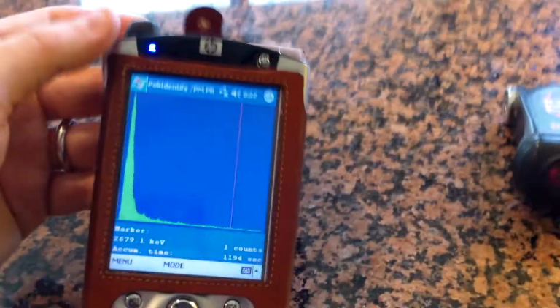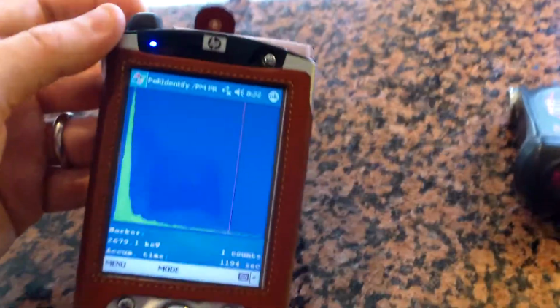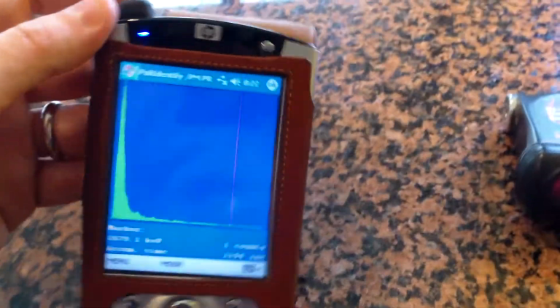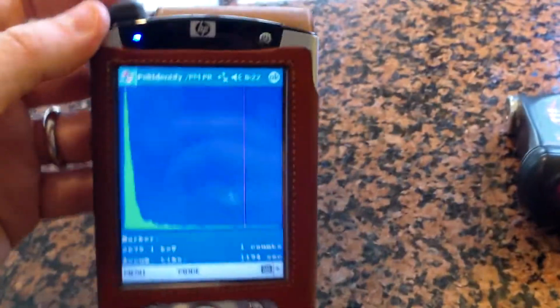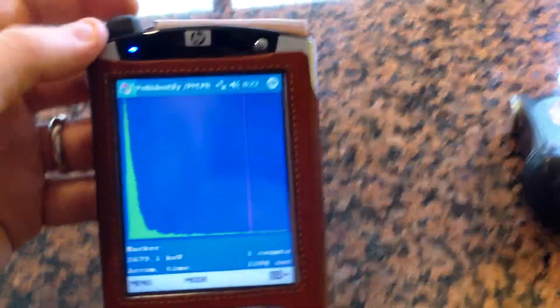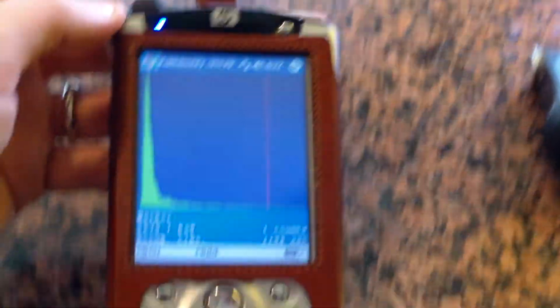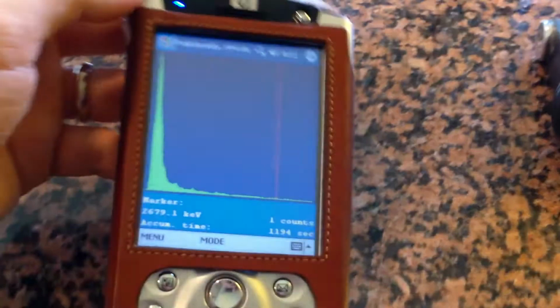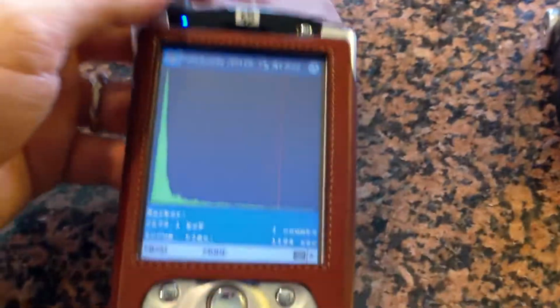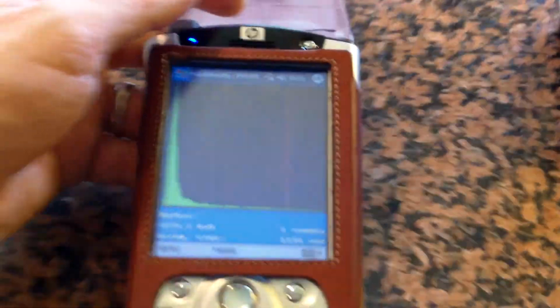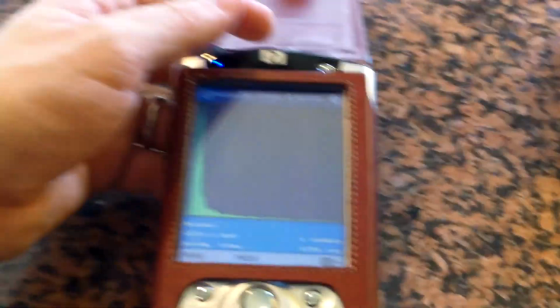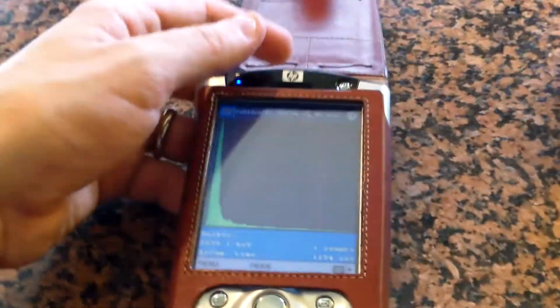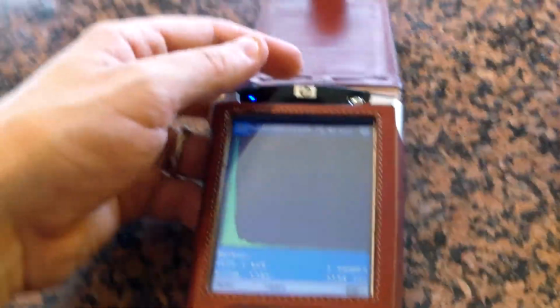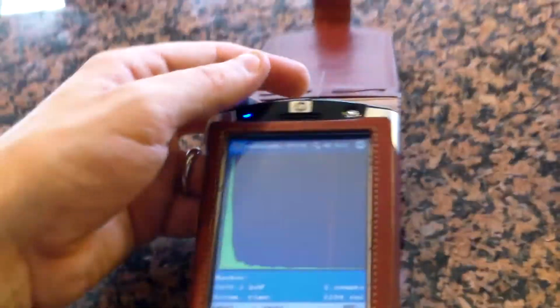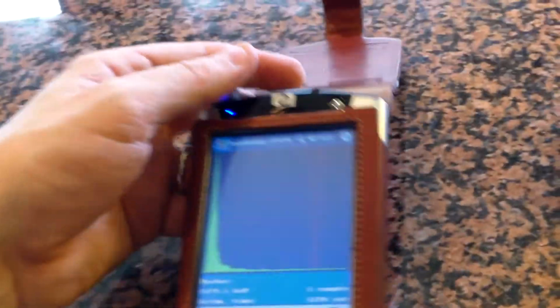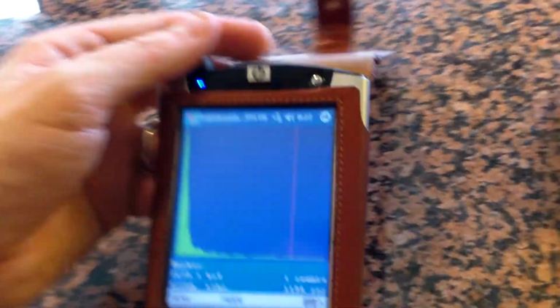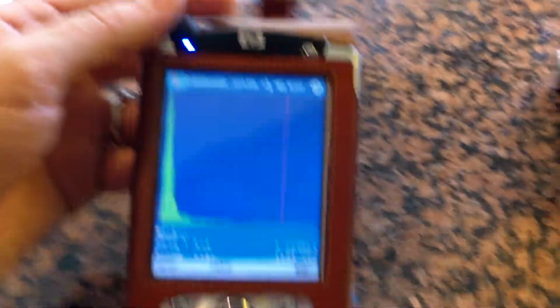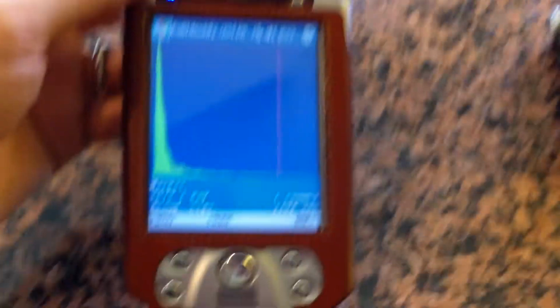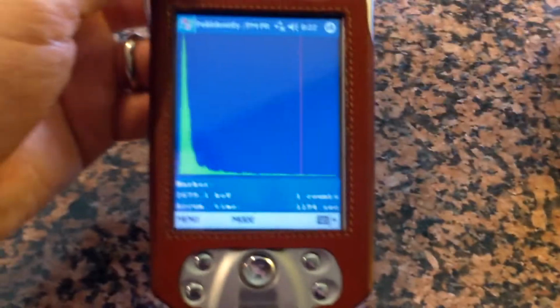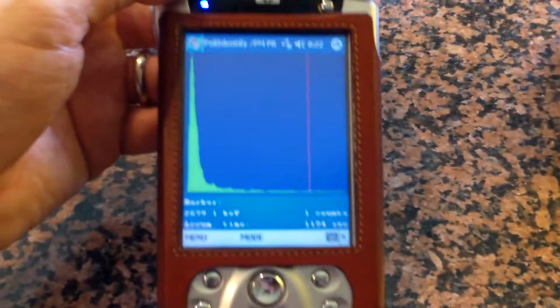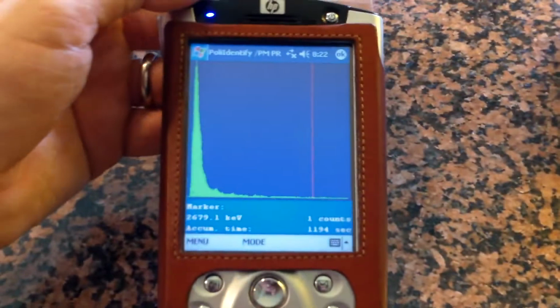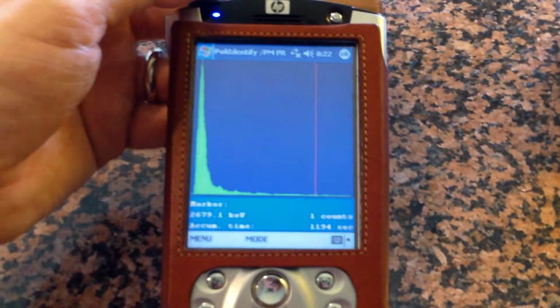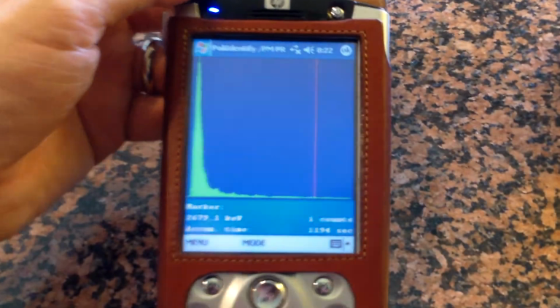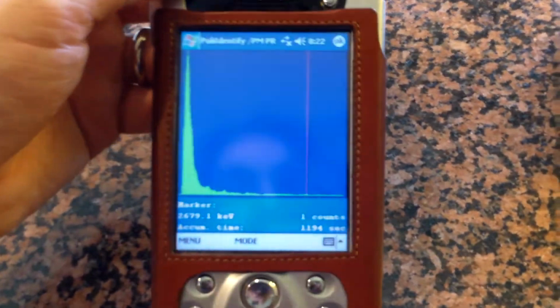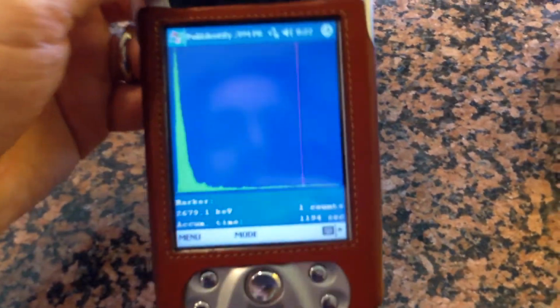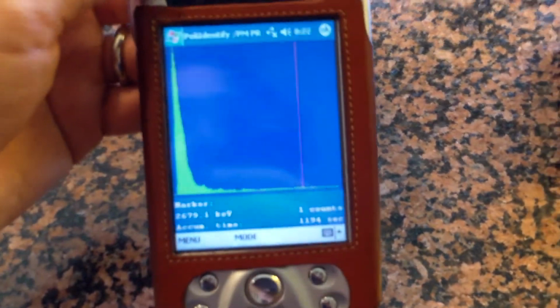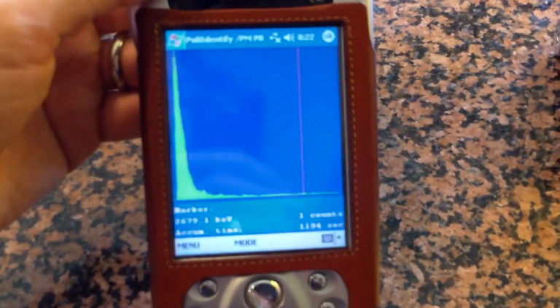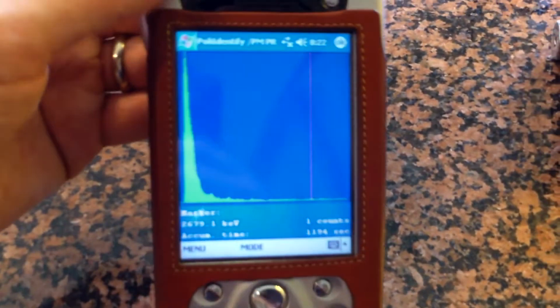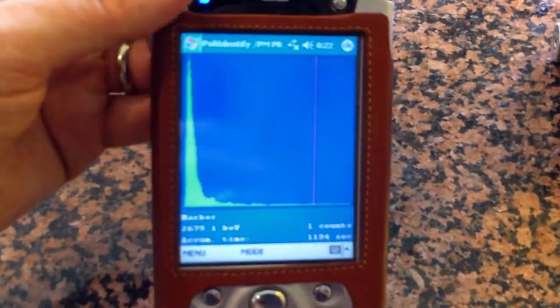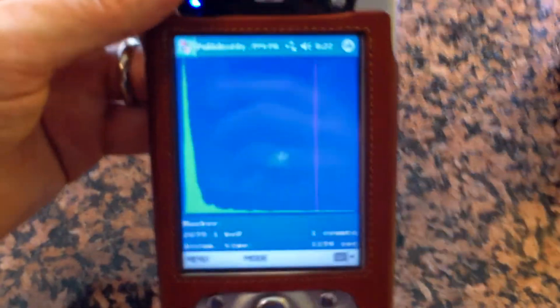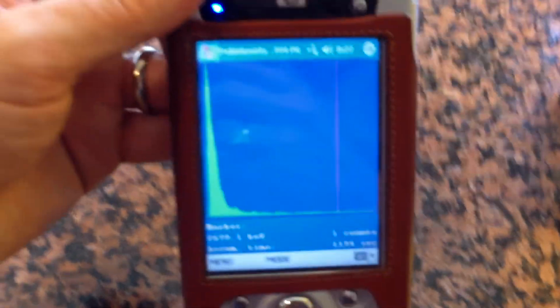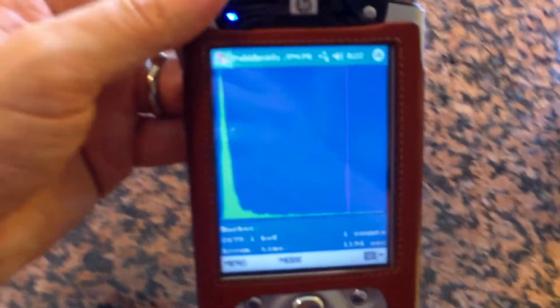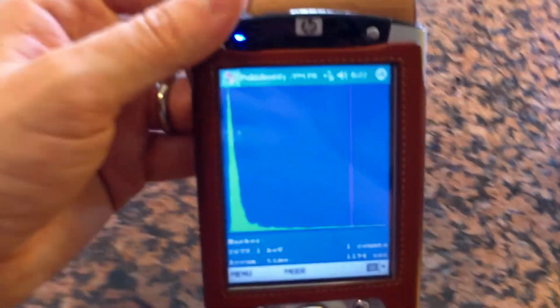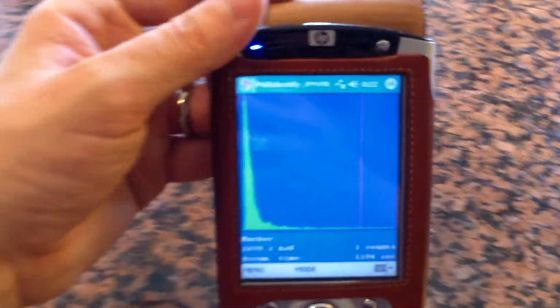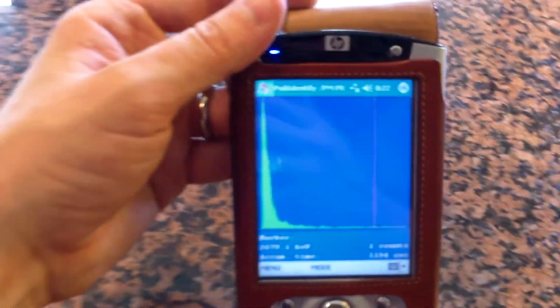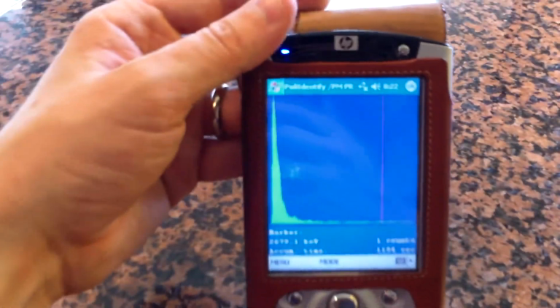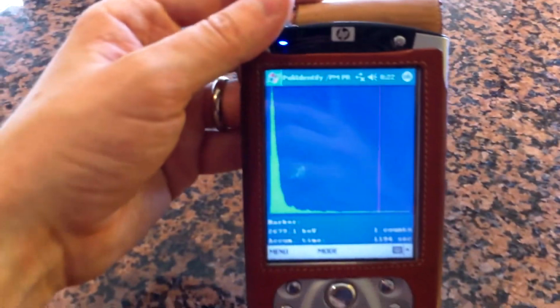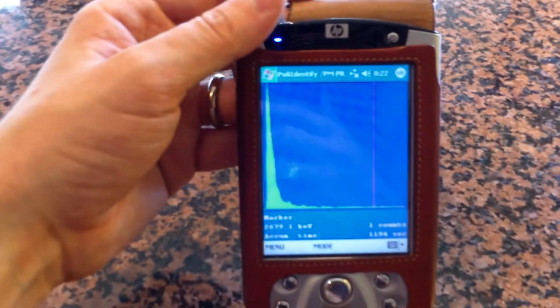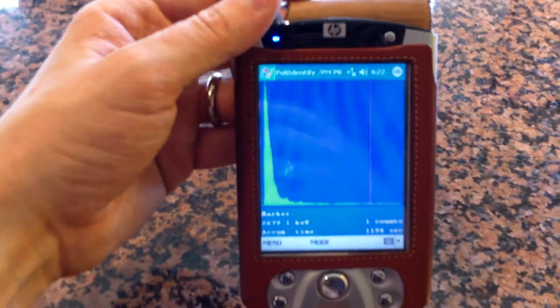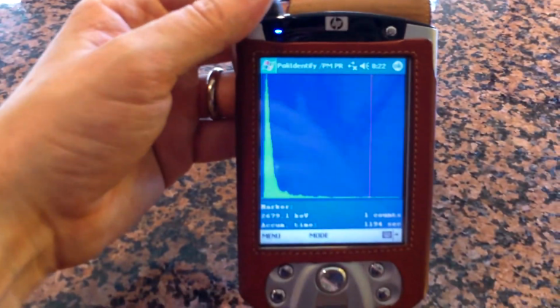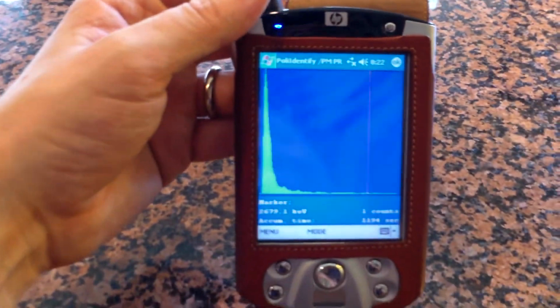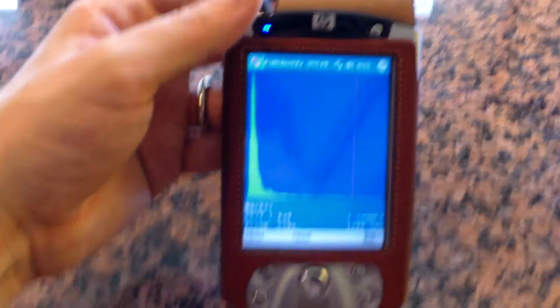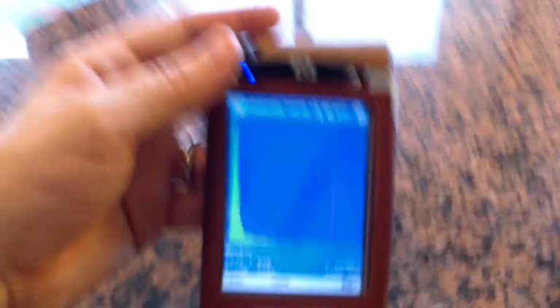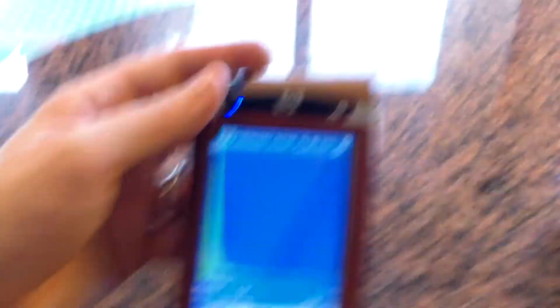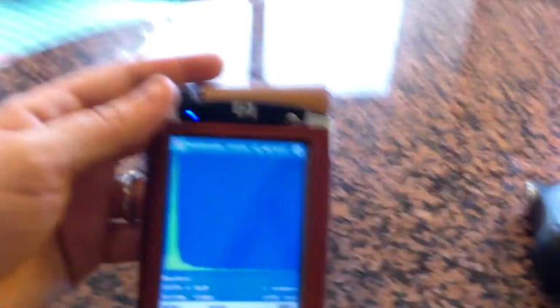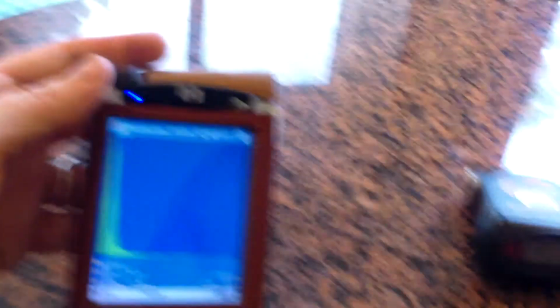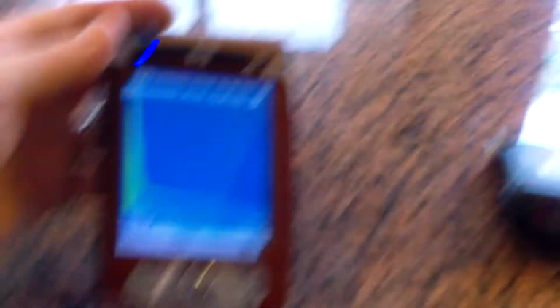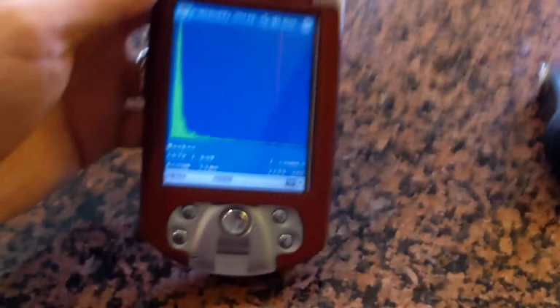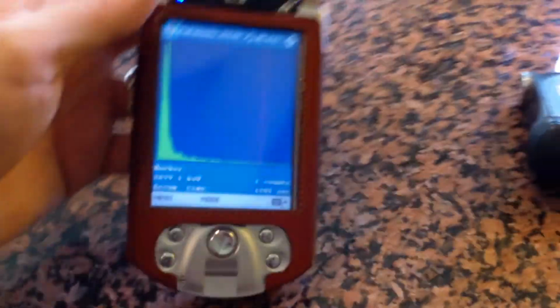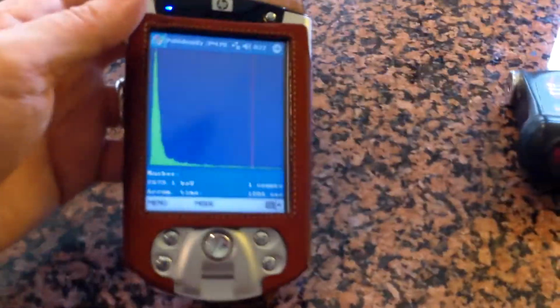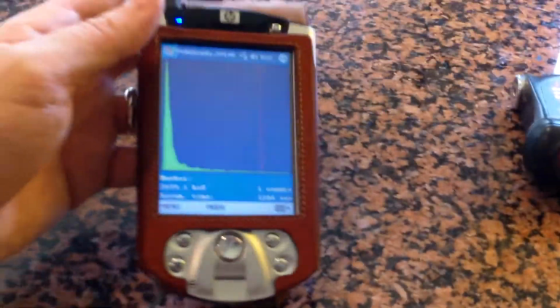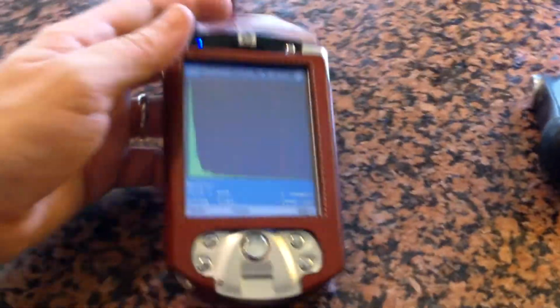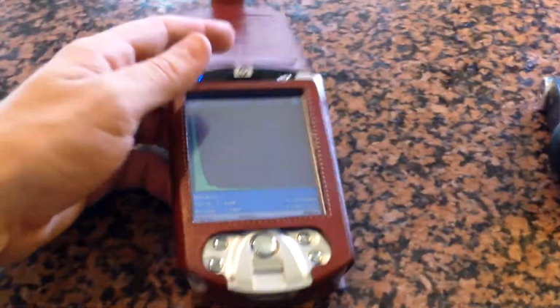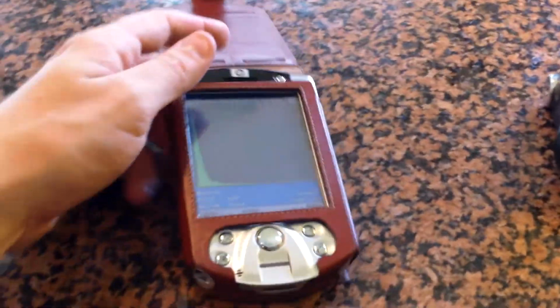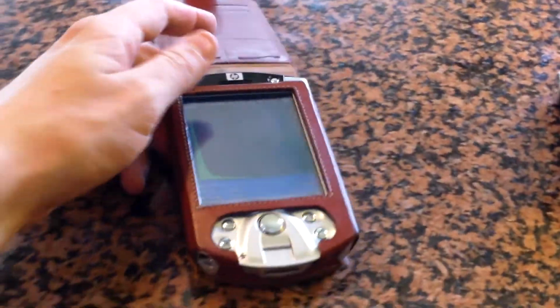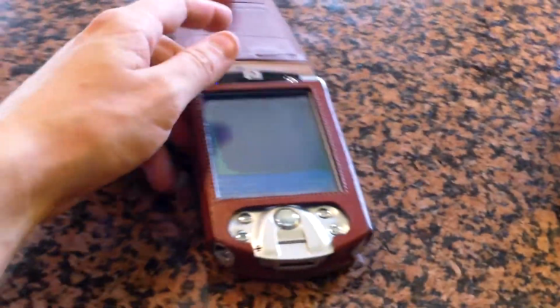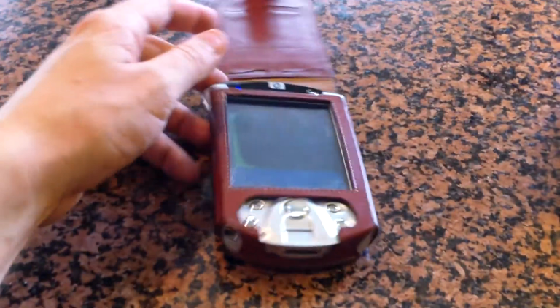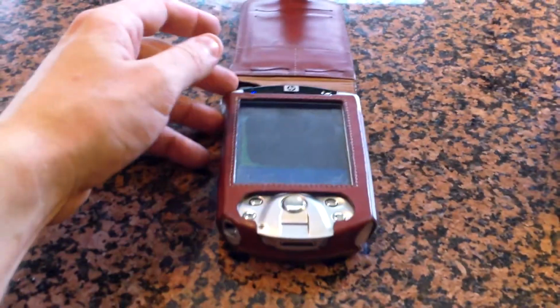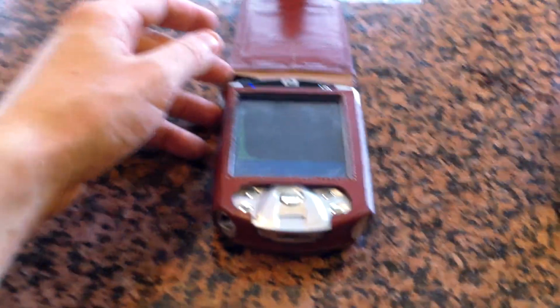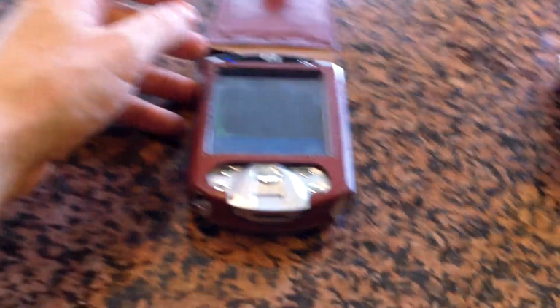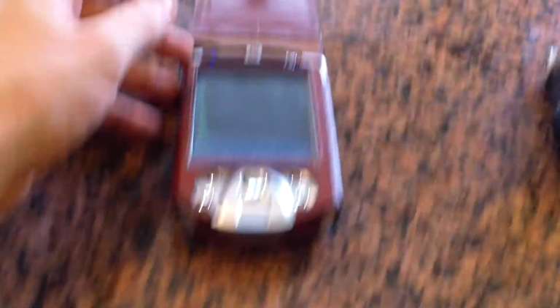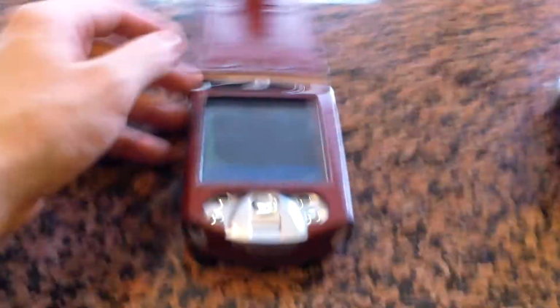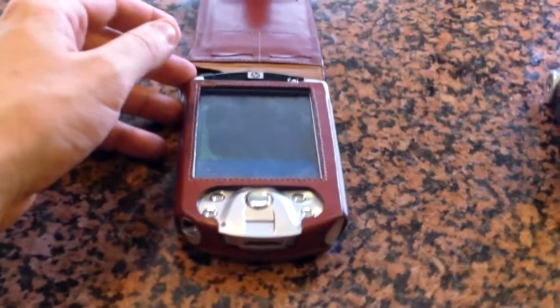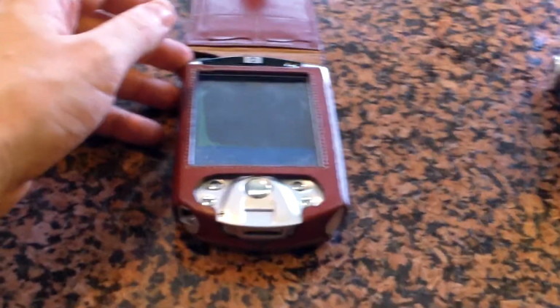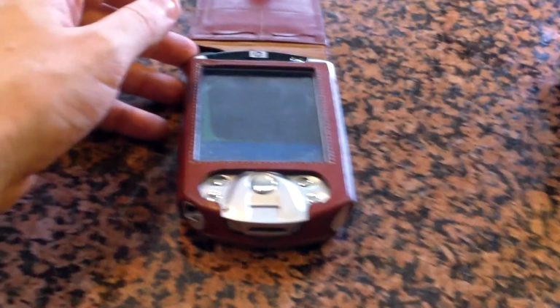This has been Tom from anti-proton.com, and we will see what else we can randomly find that's radioactive. Thank you.